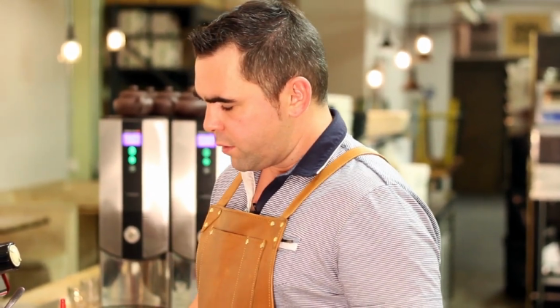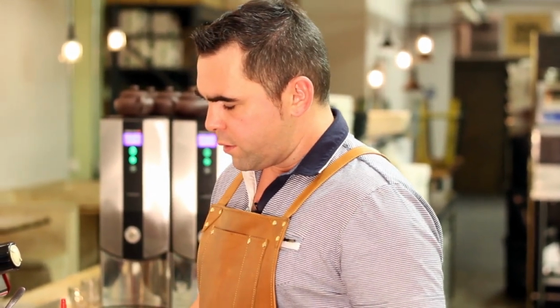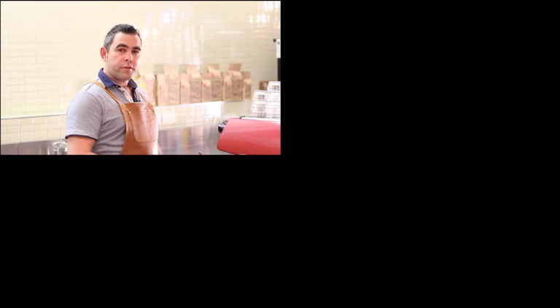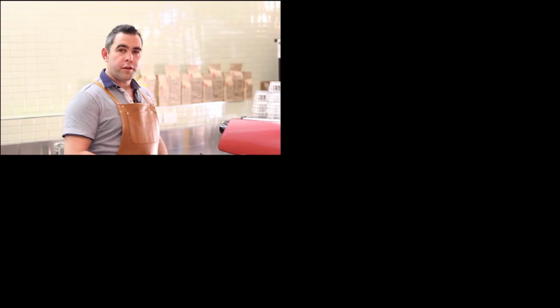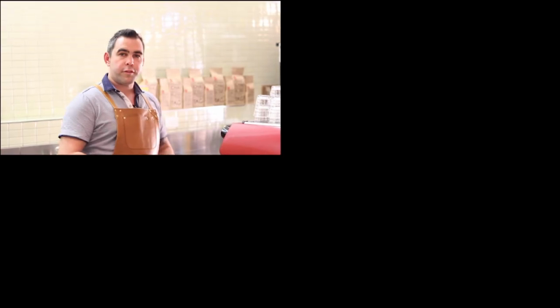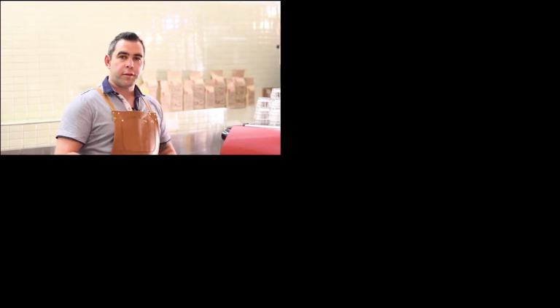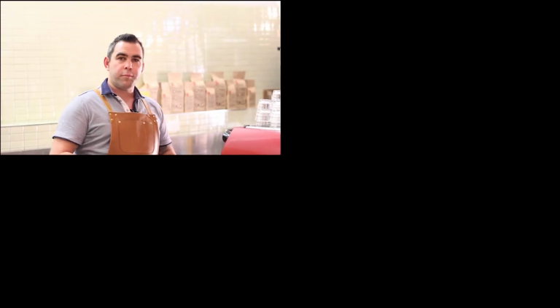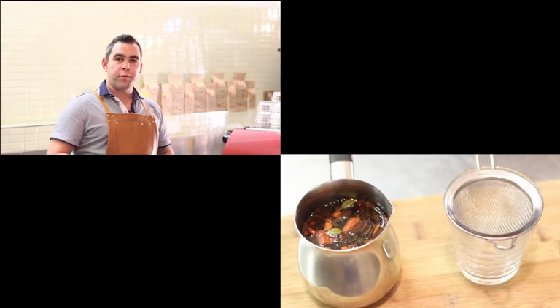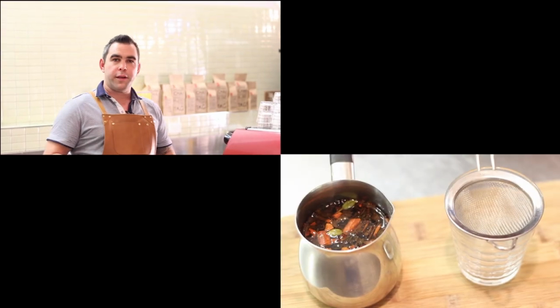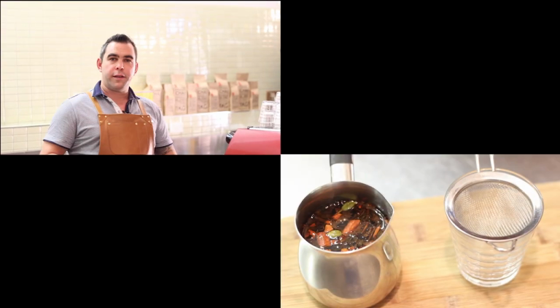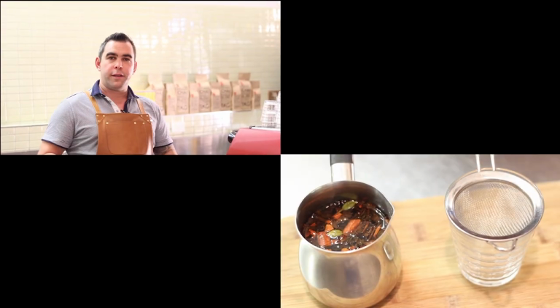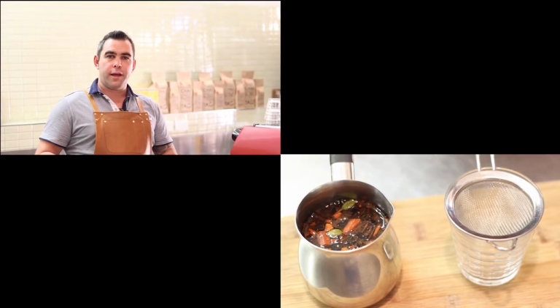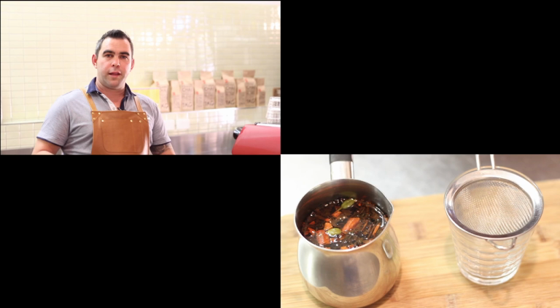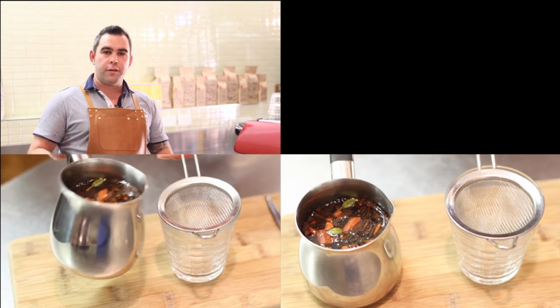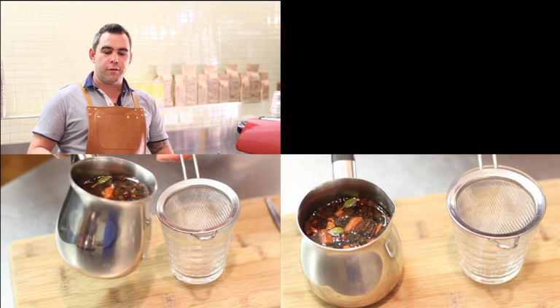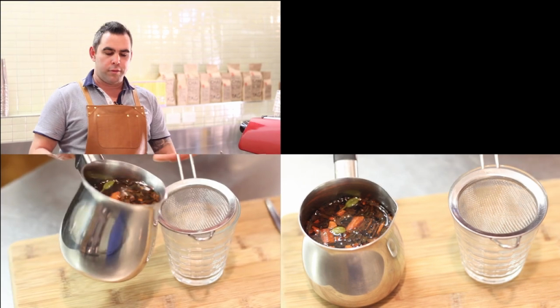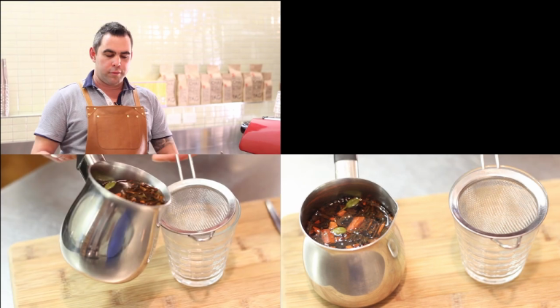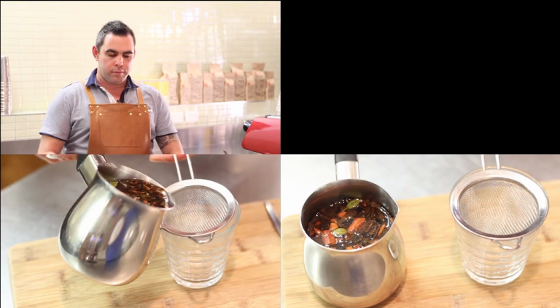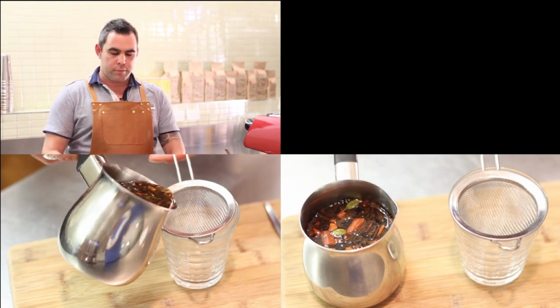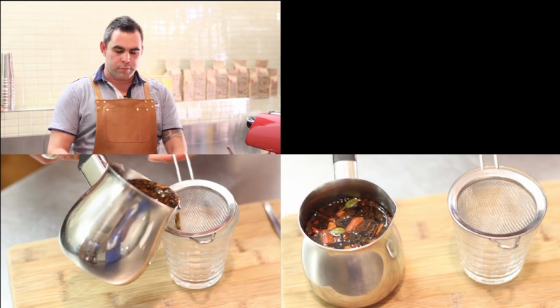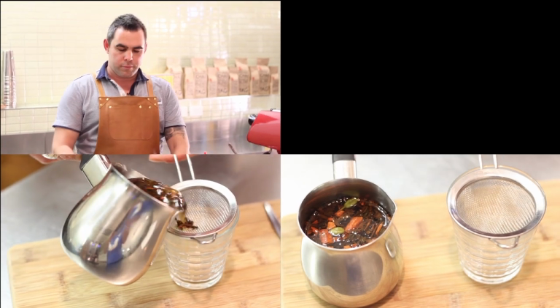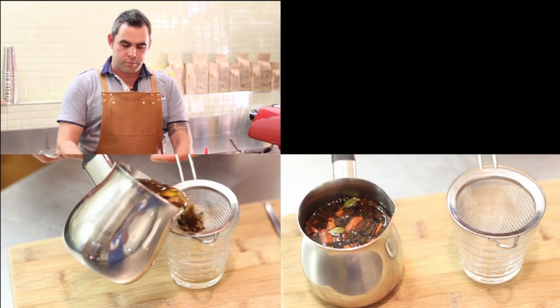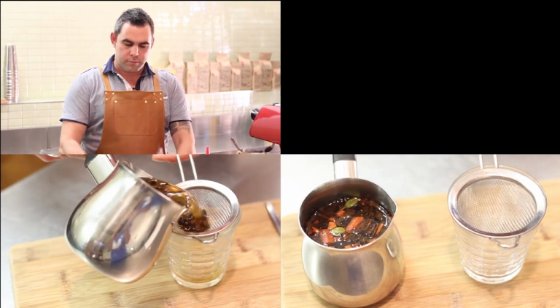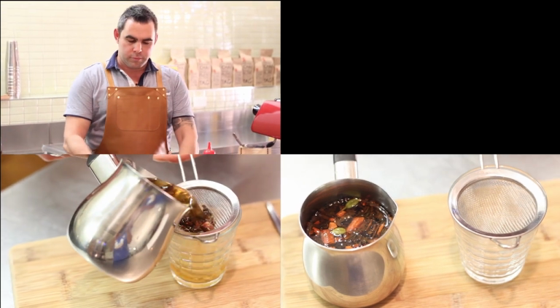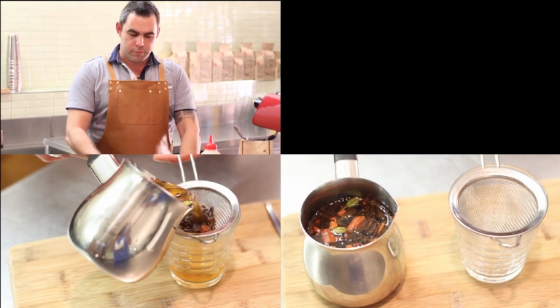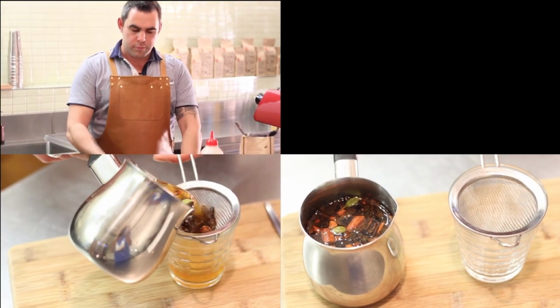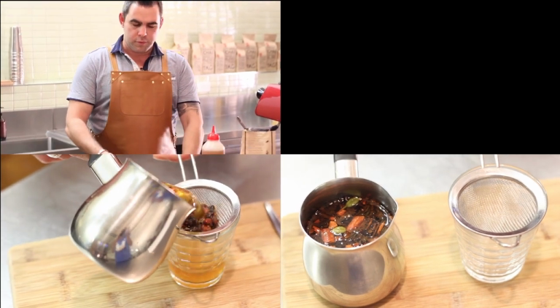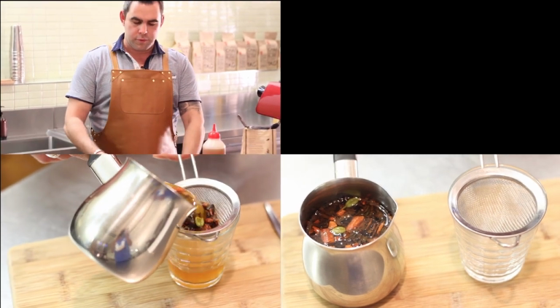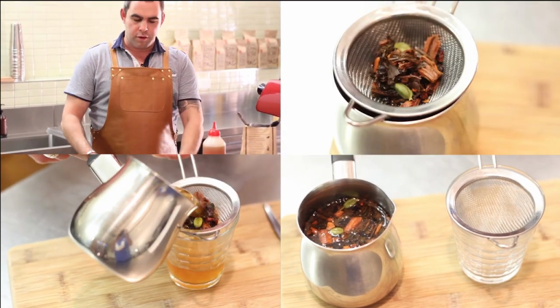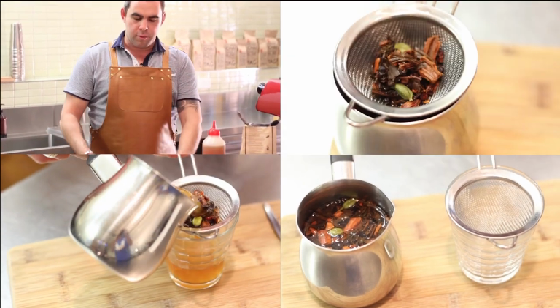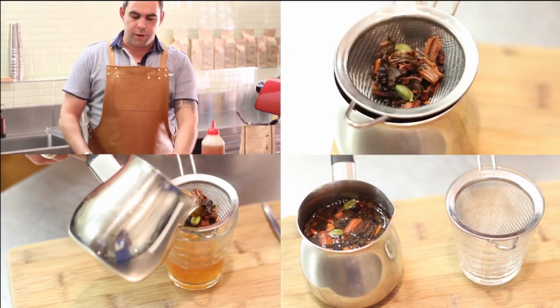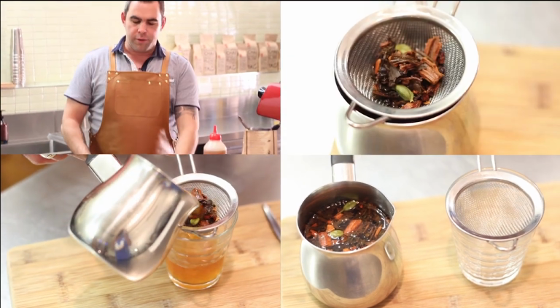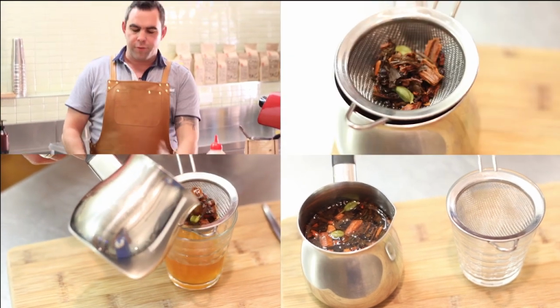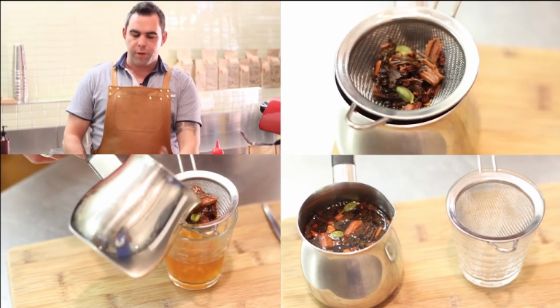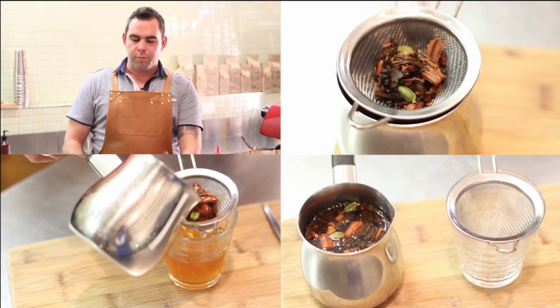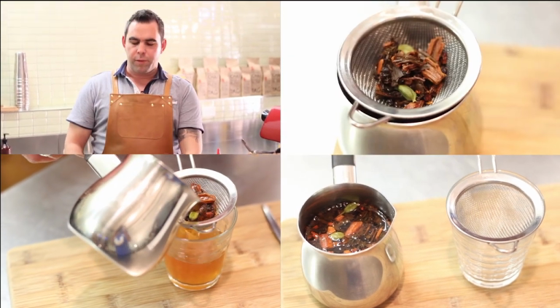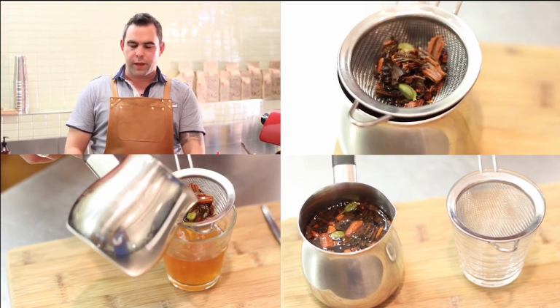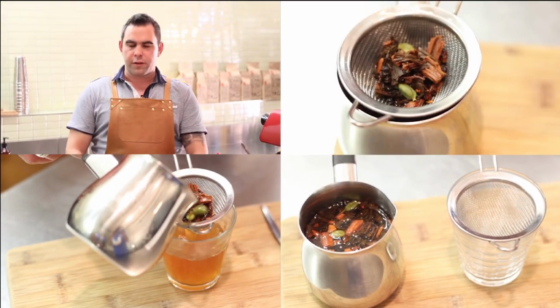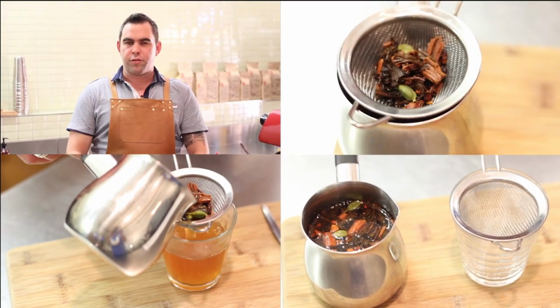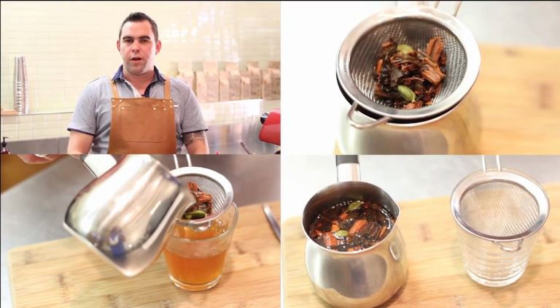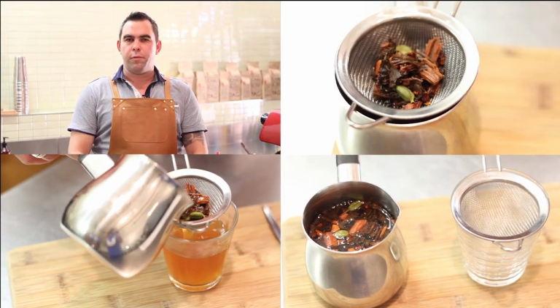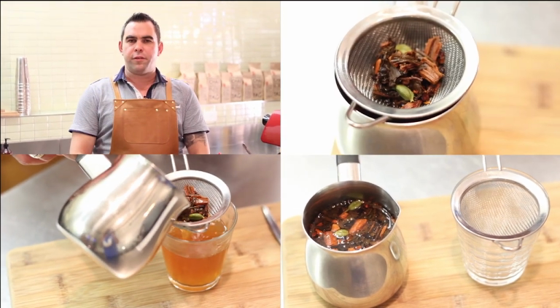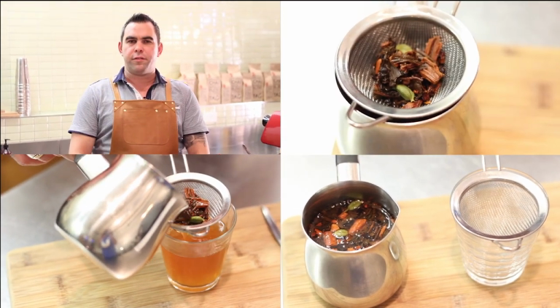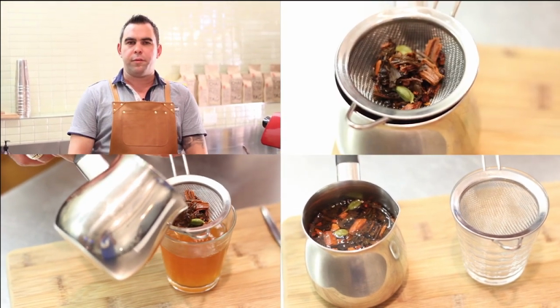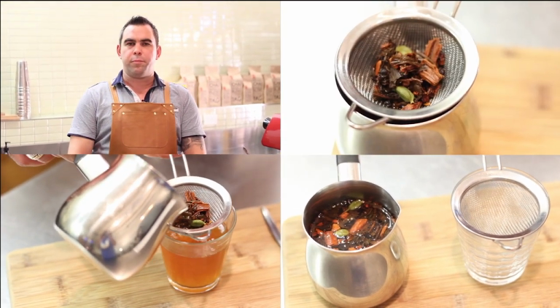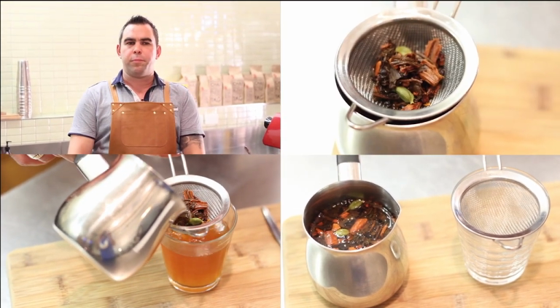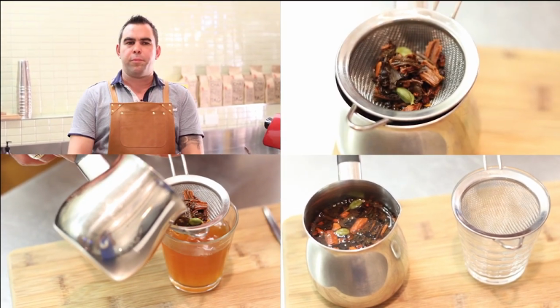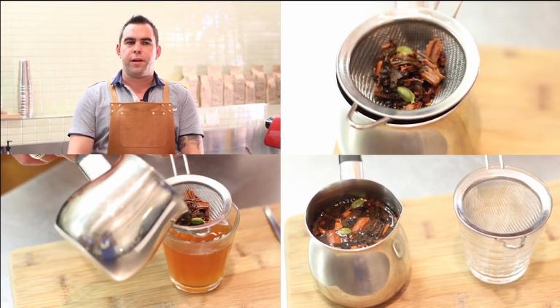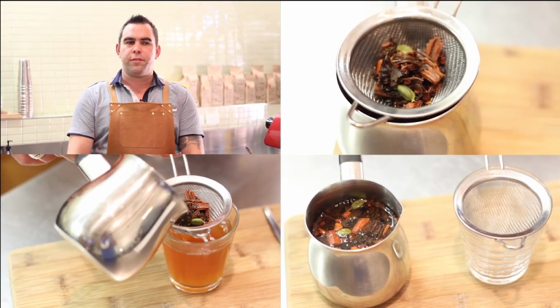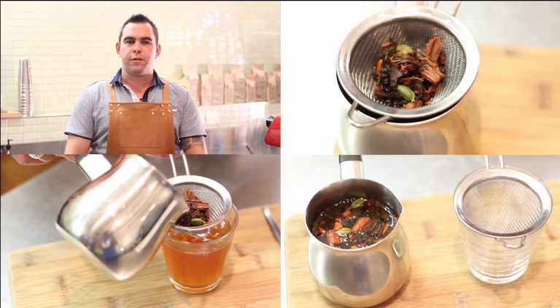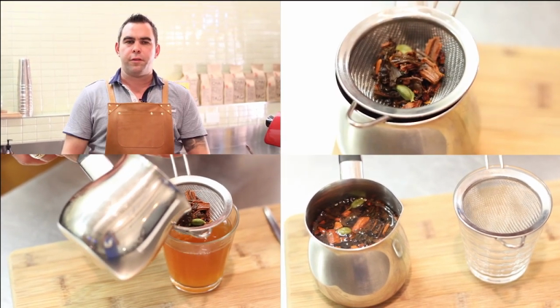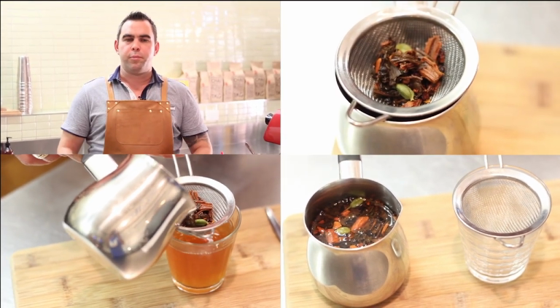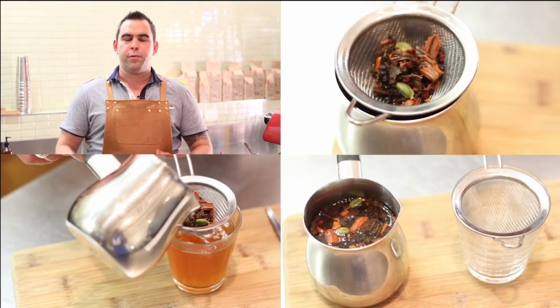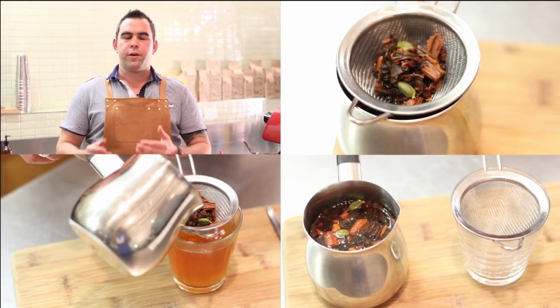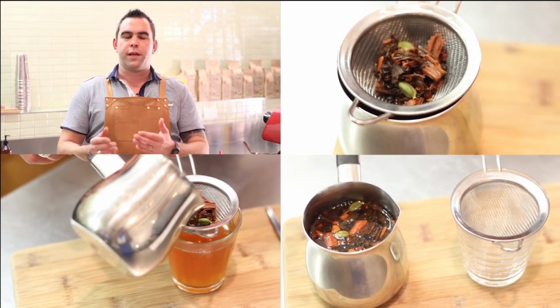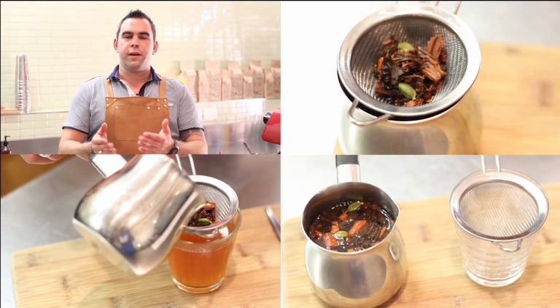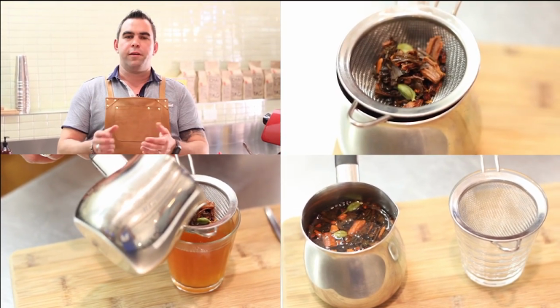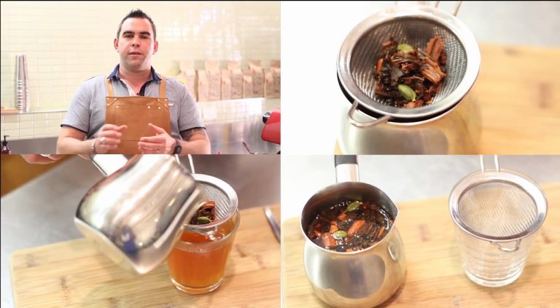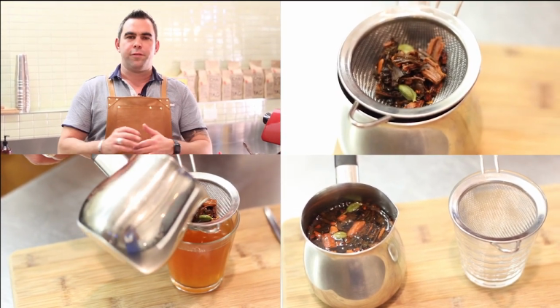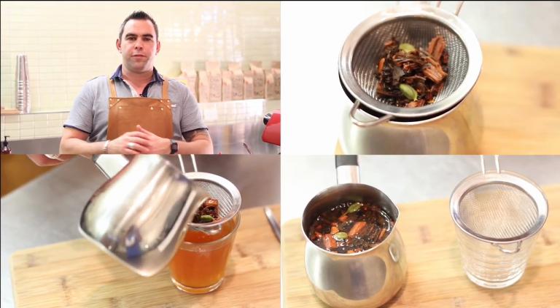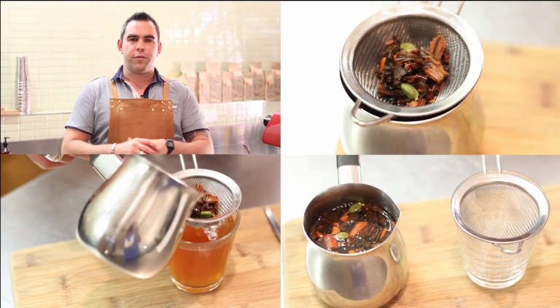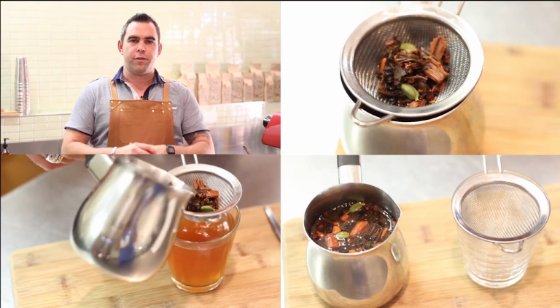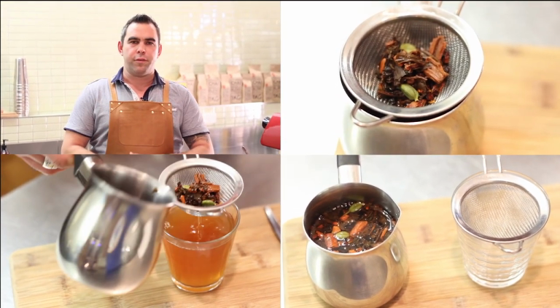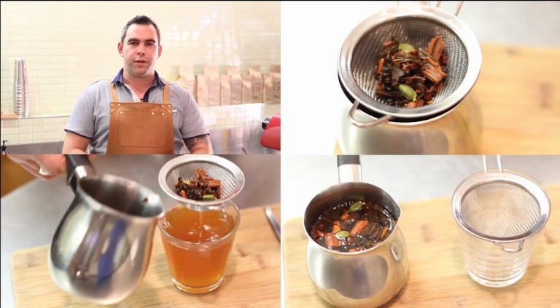So to complete our little ceremony for our black chai, we'll just simply place it on the board again, ready for serving.